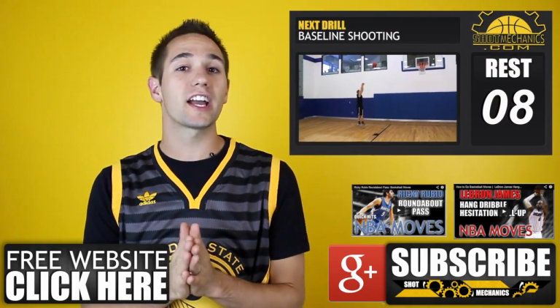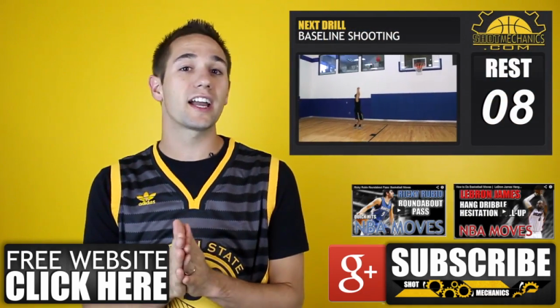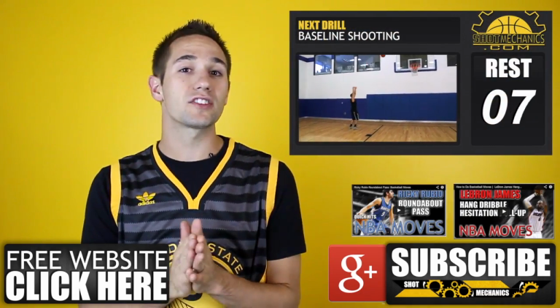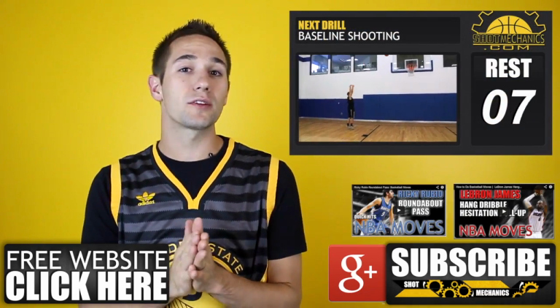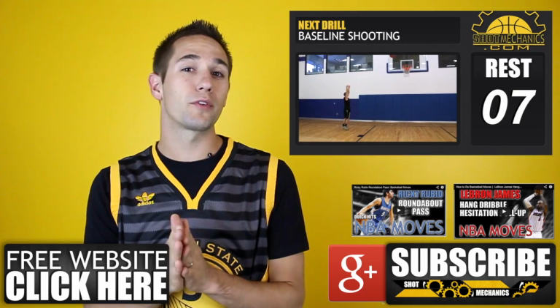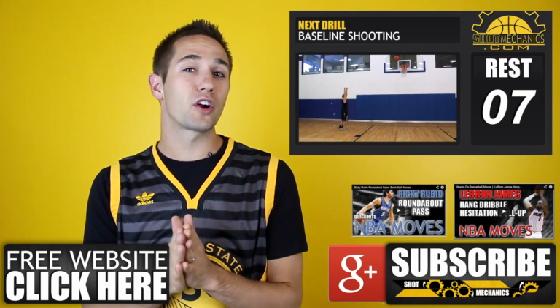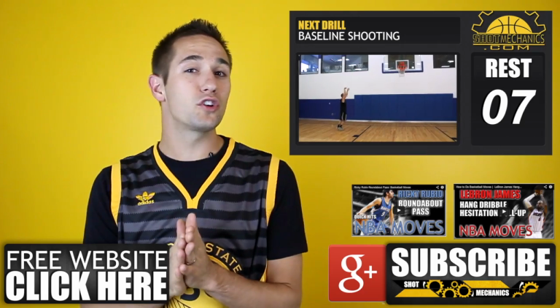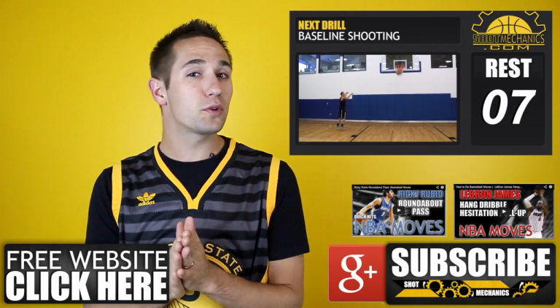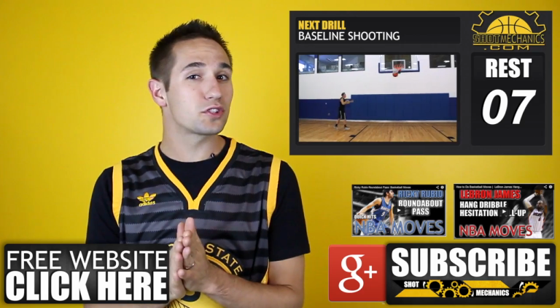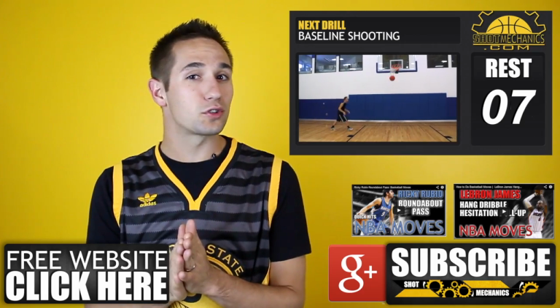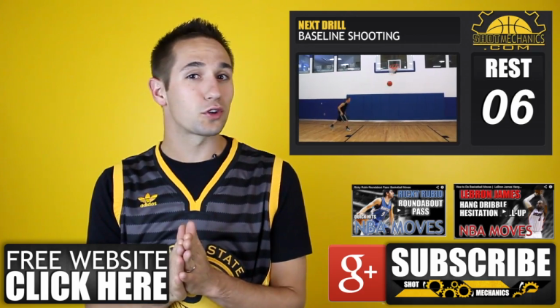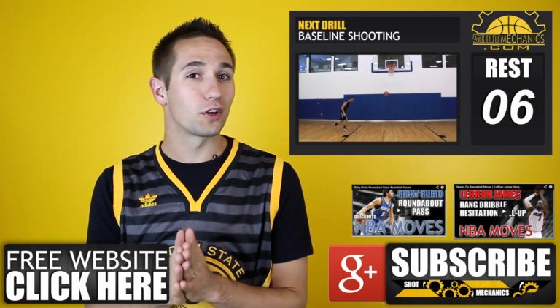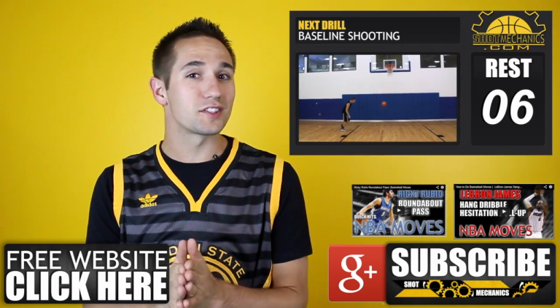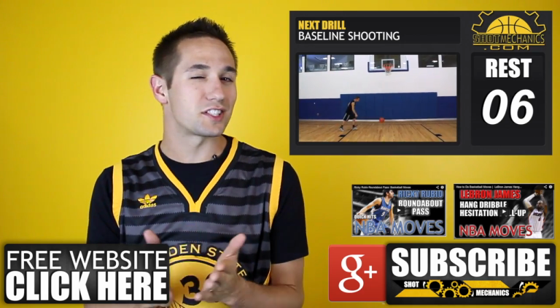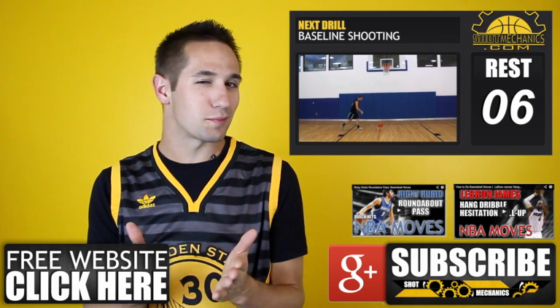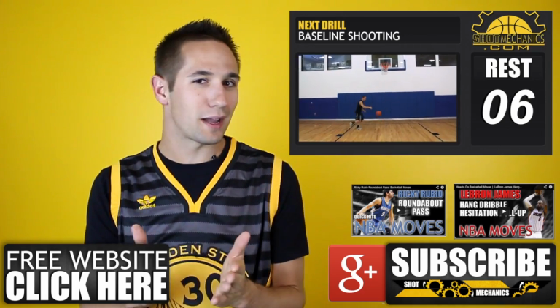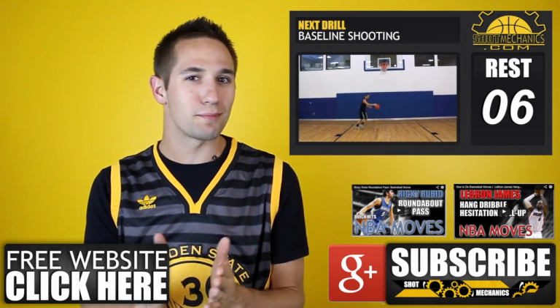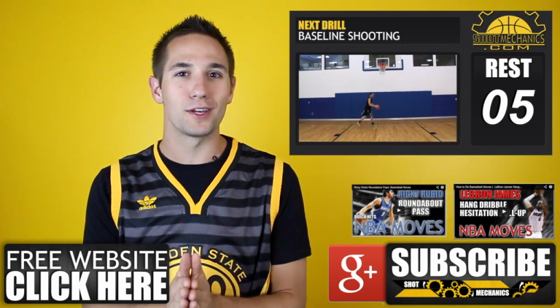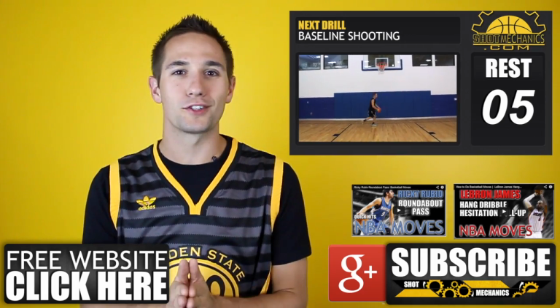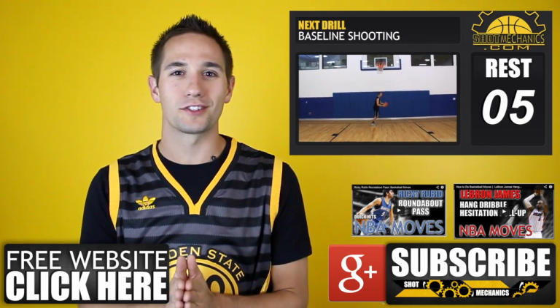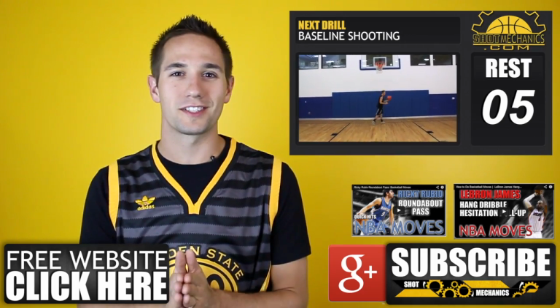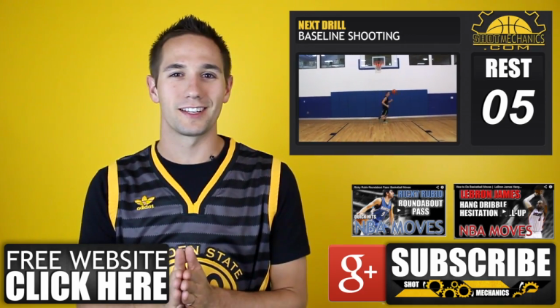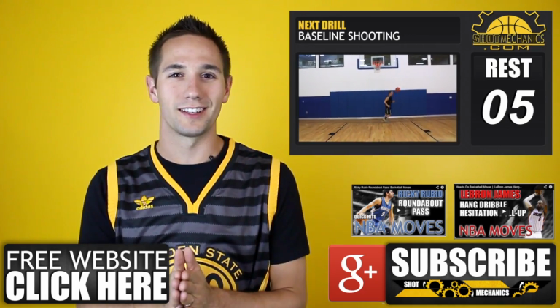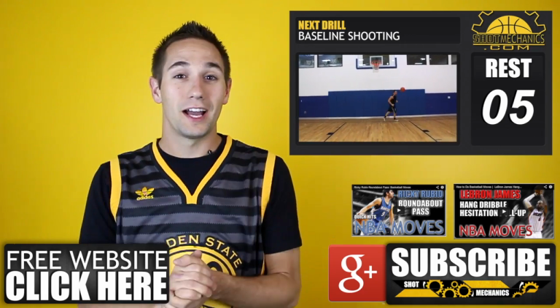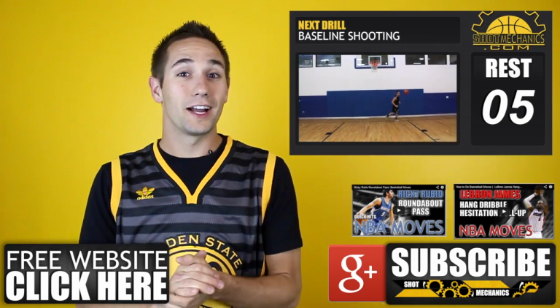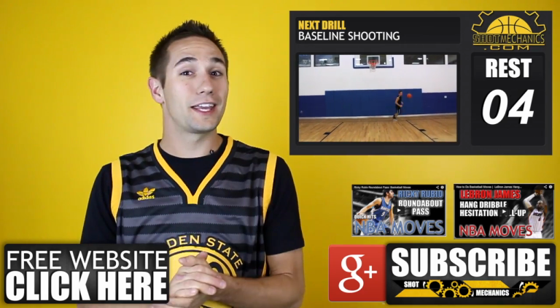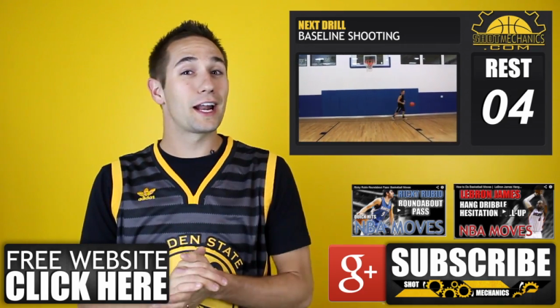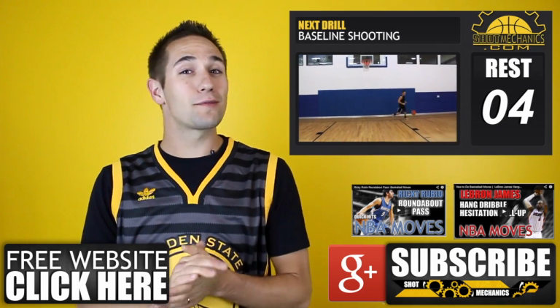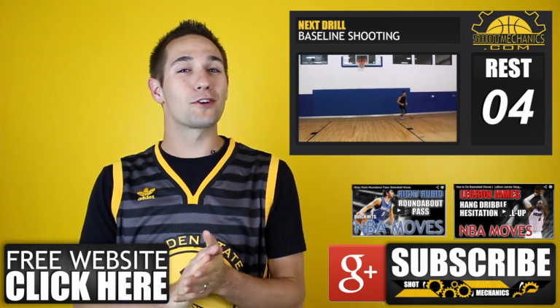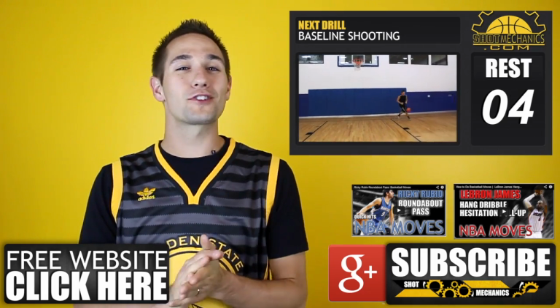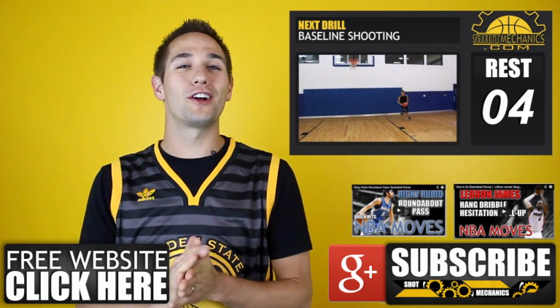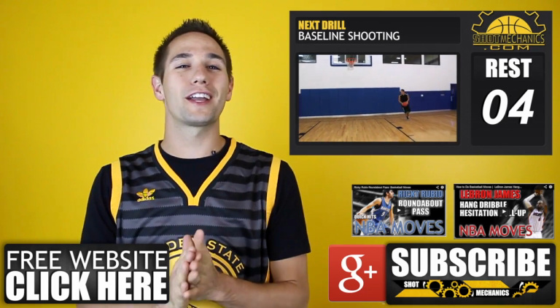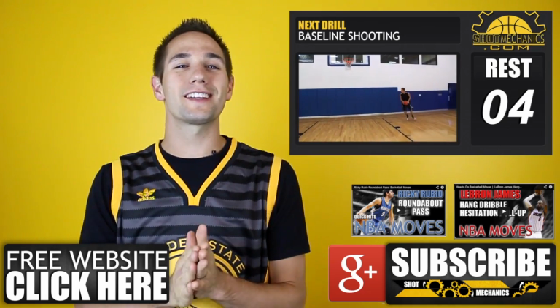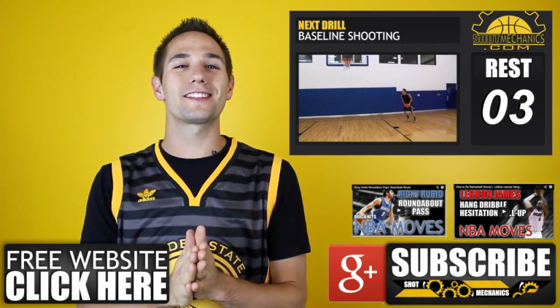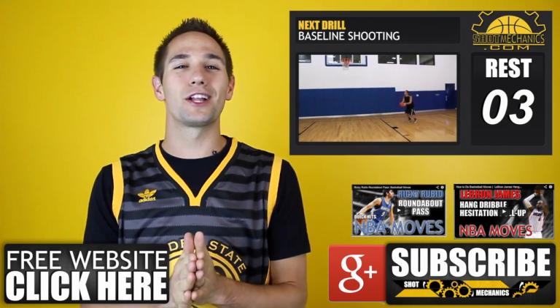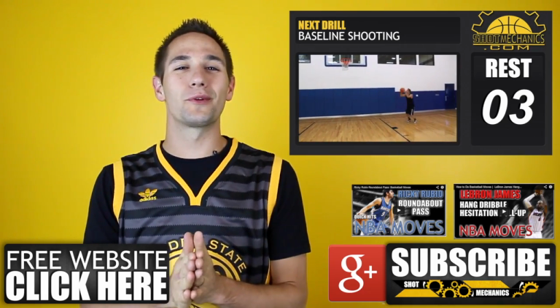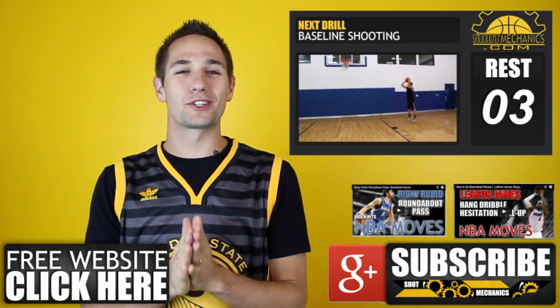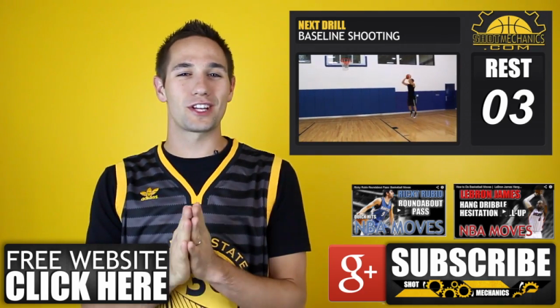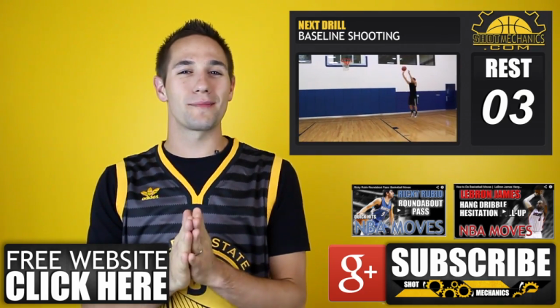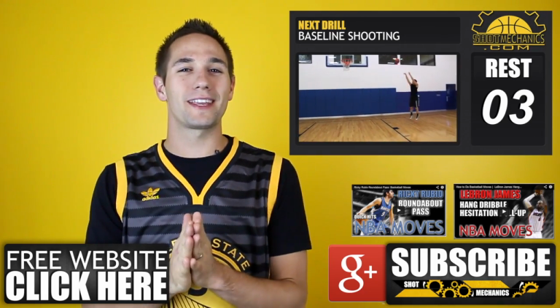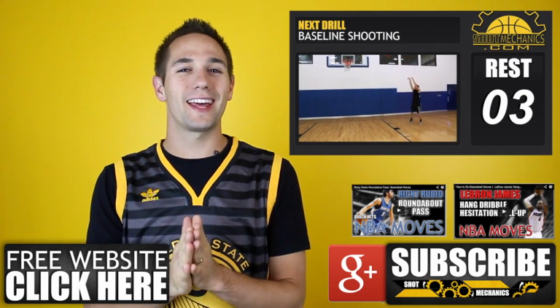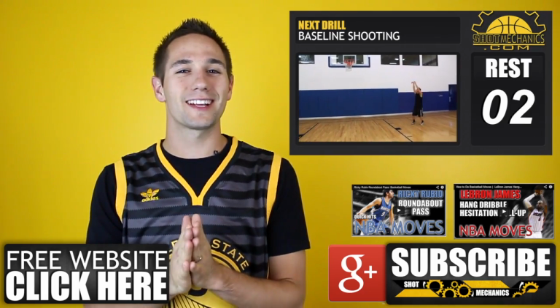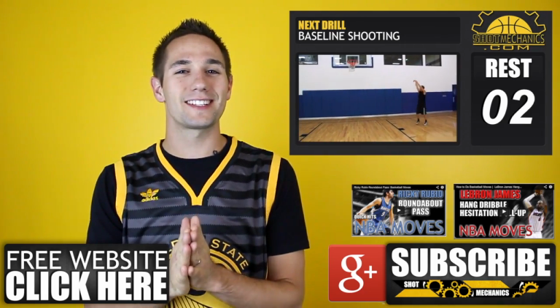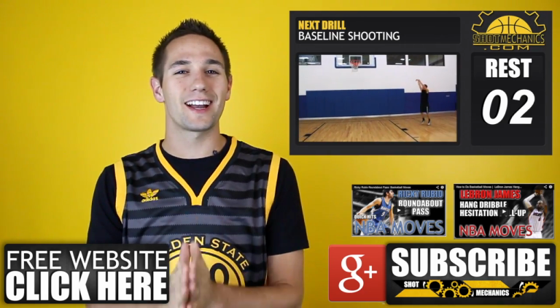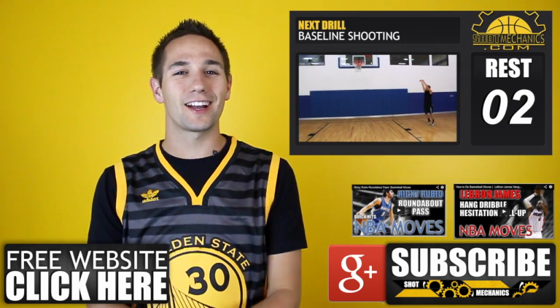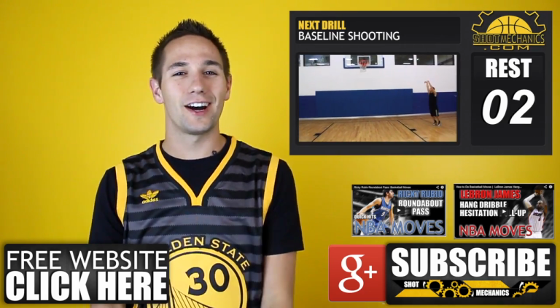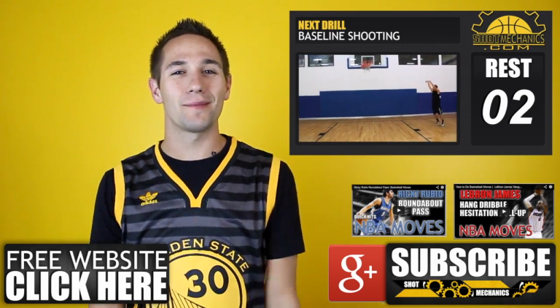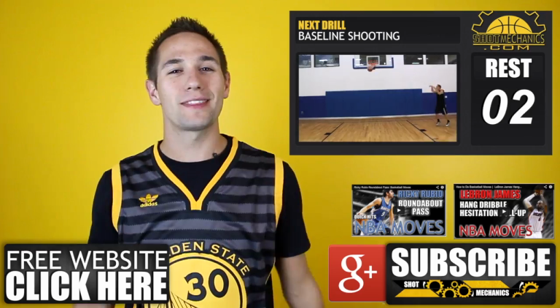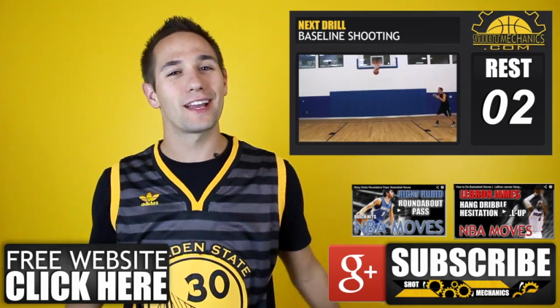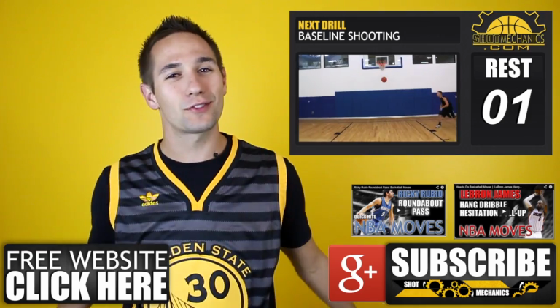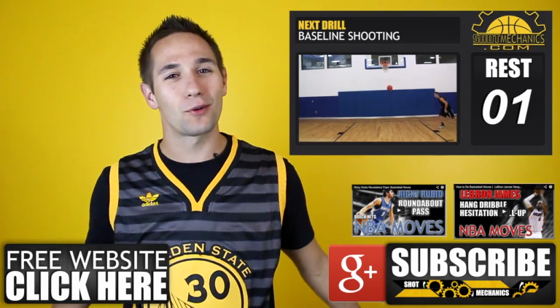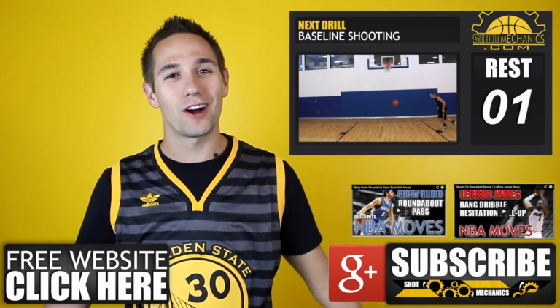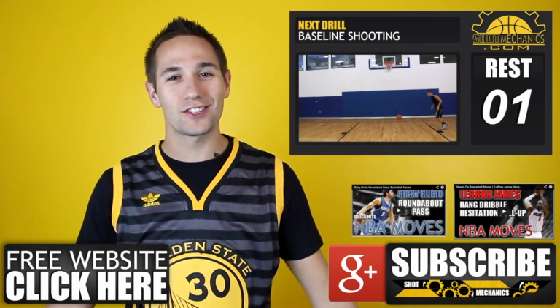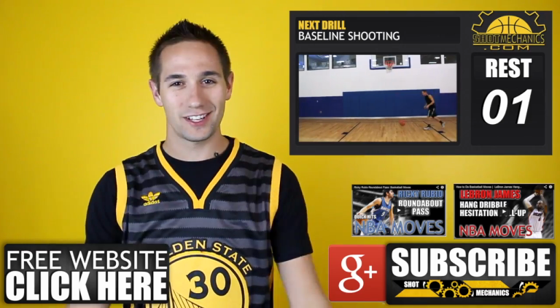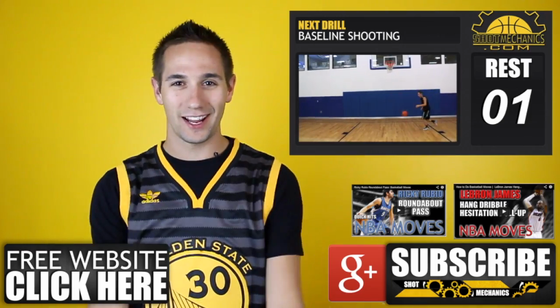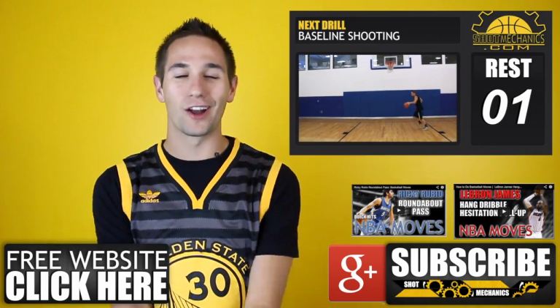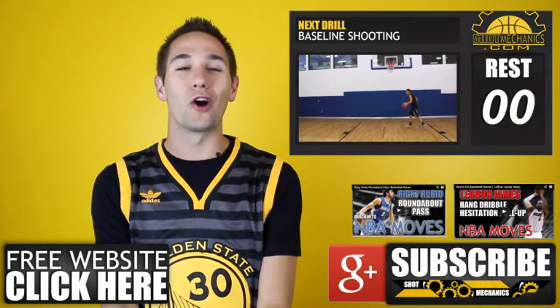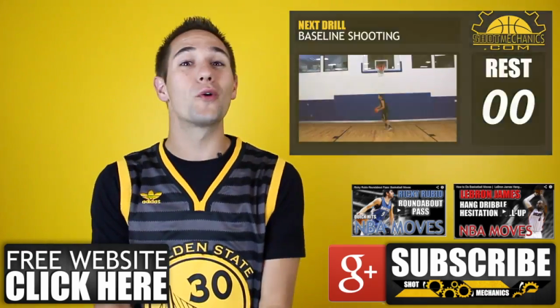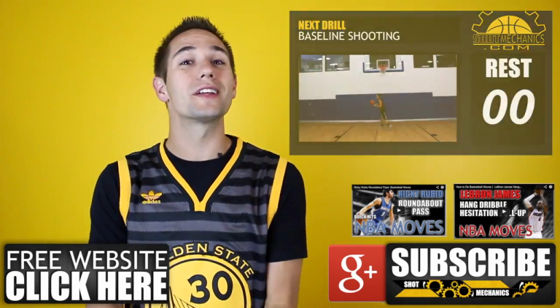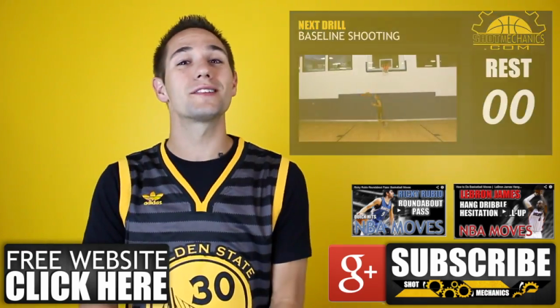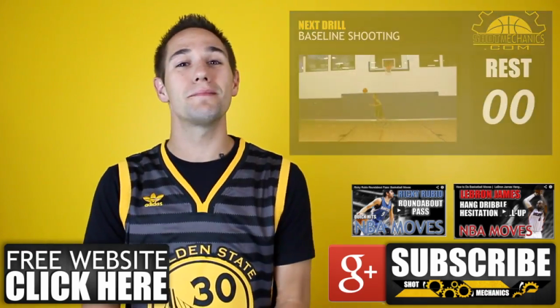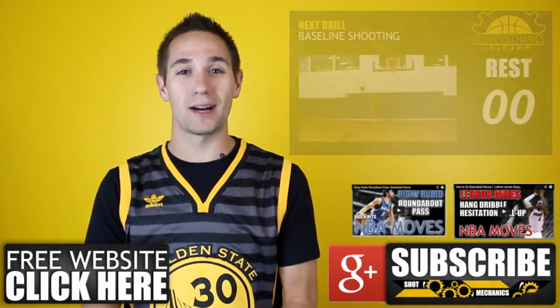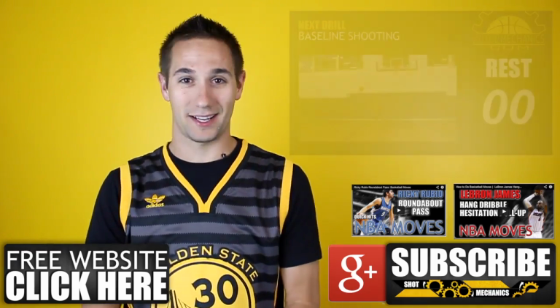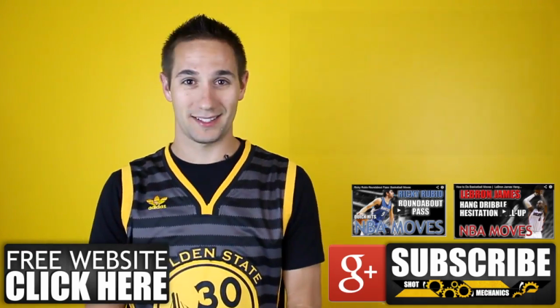You can also click the annotations over here to check out some of our newest tutorials that you might be interested in. Again, I'm Coach Collin Castello with ShotMechanics.com. Thanks for watching, and go get some buckets.